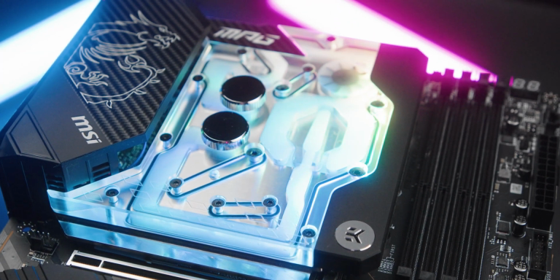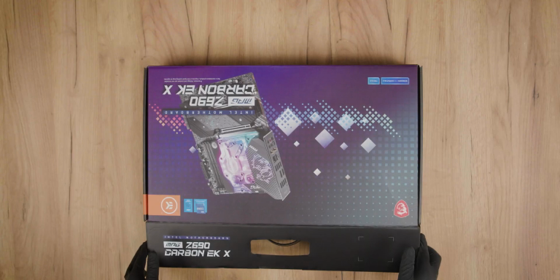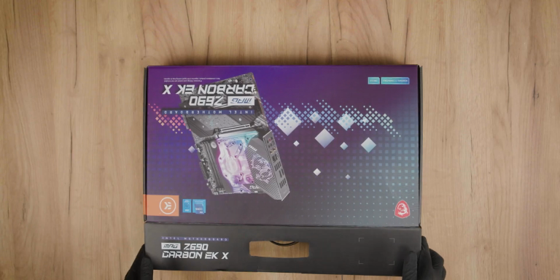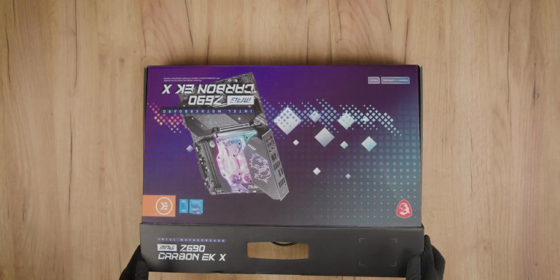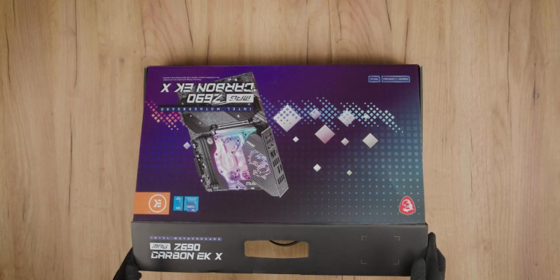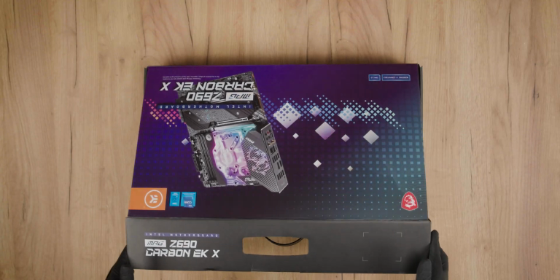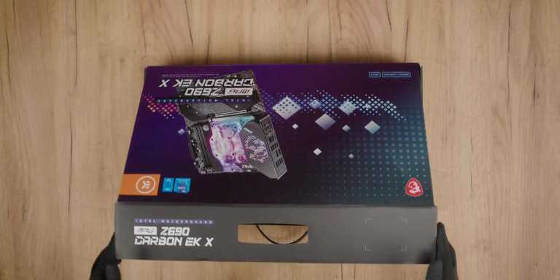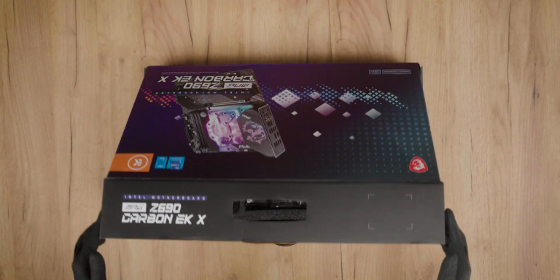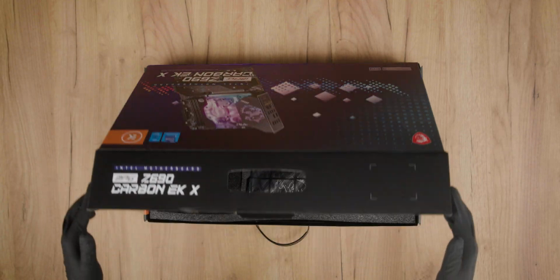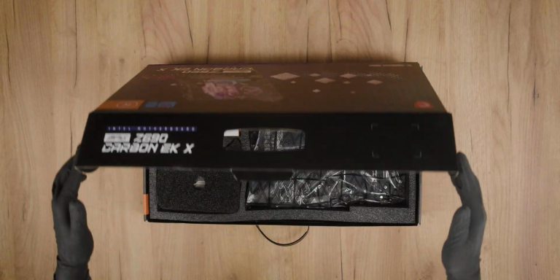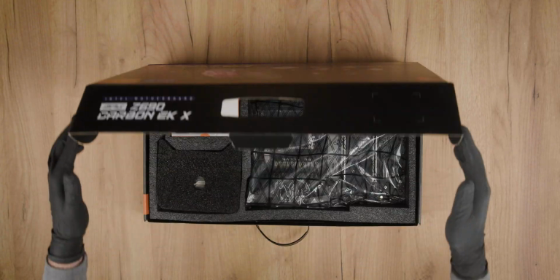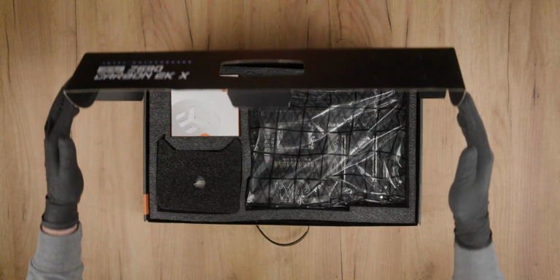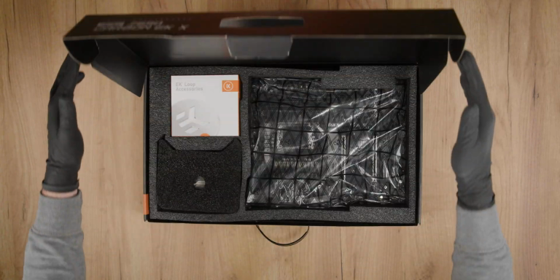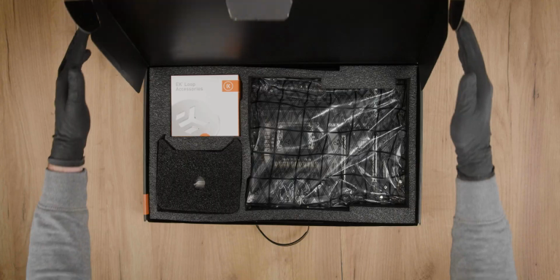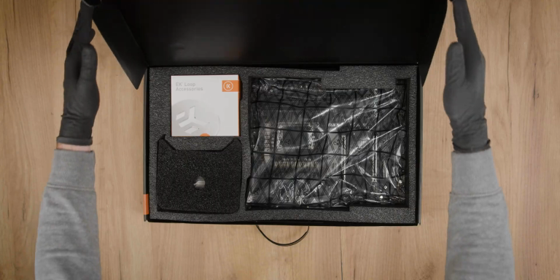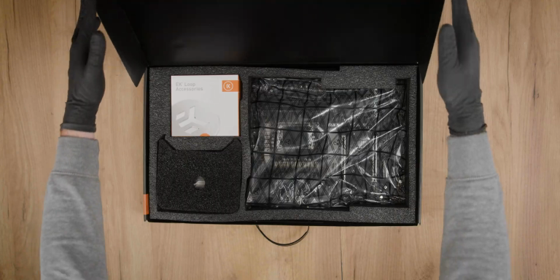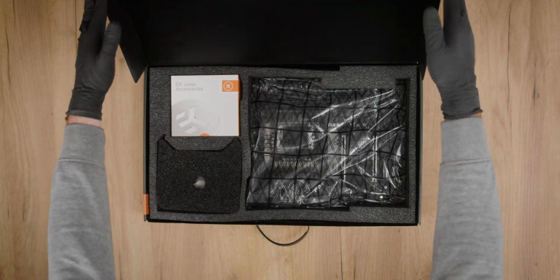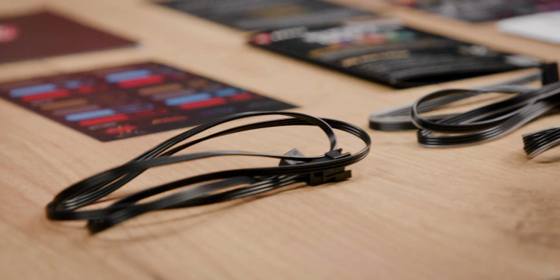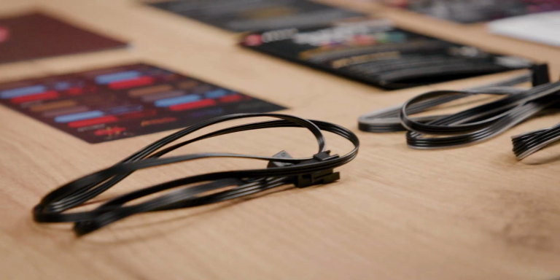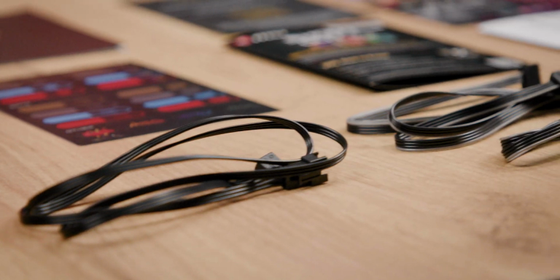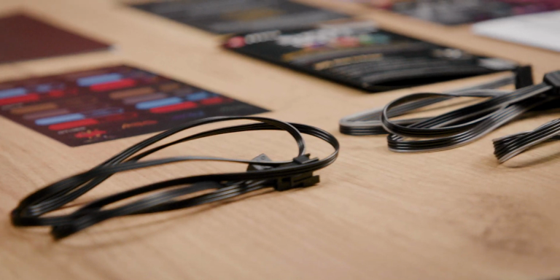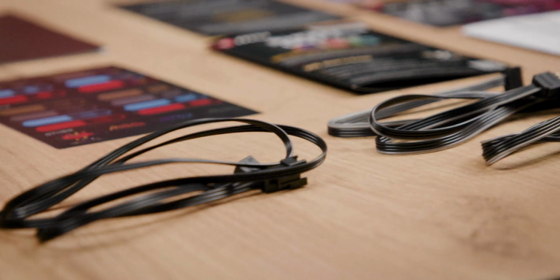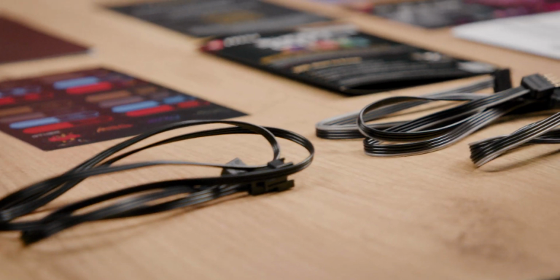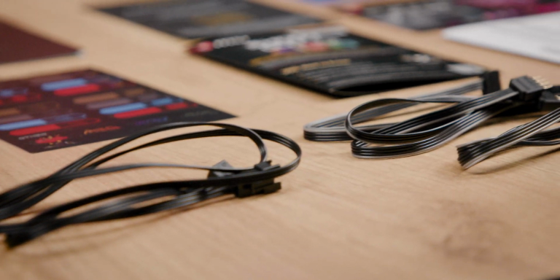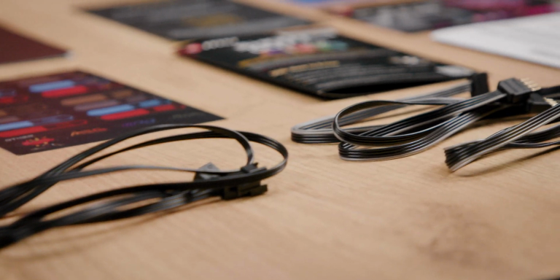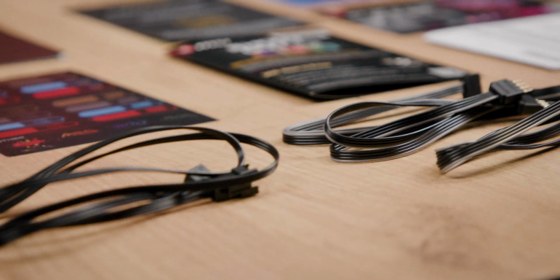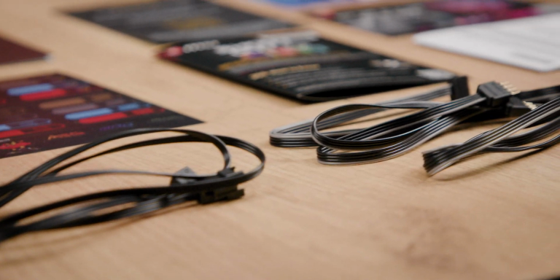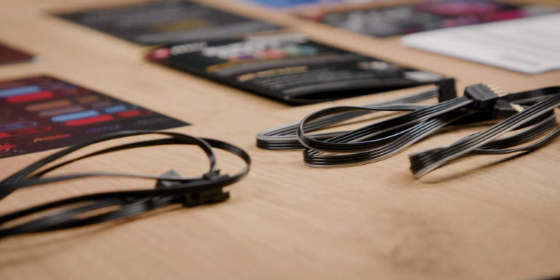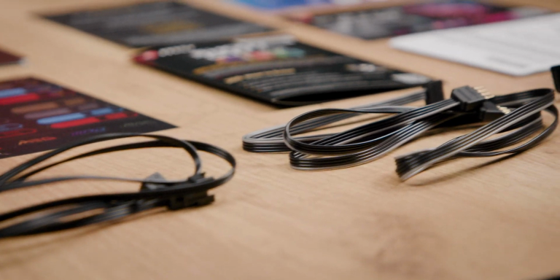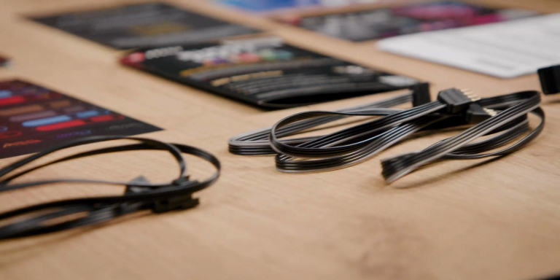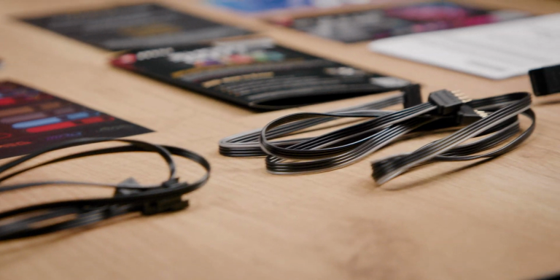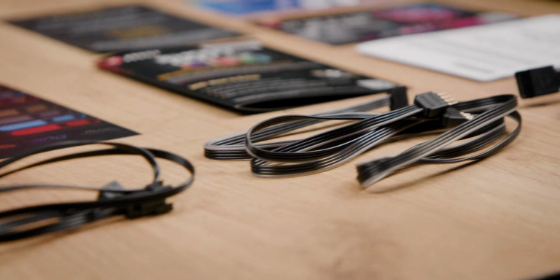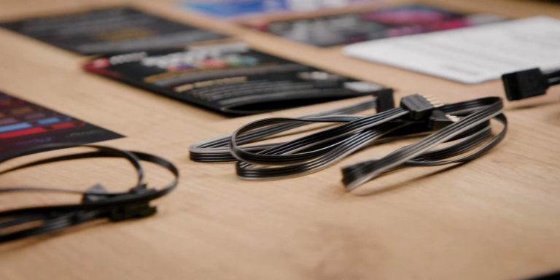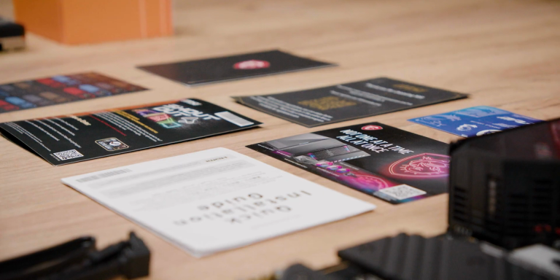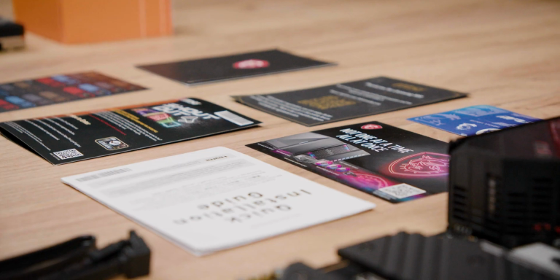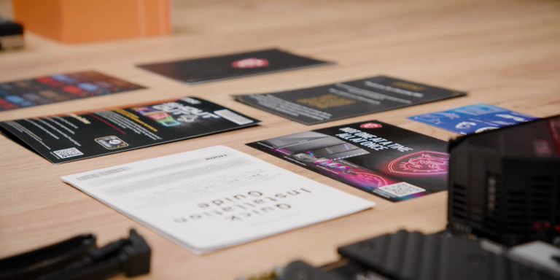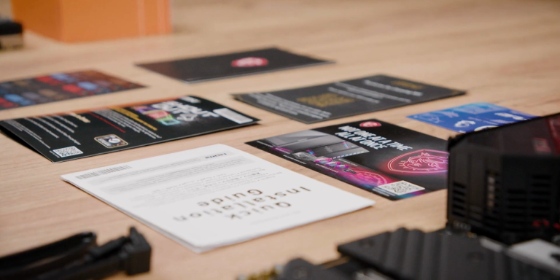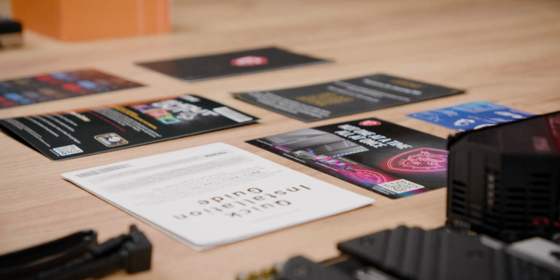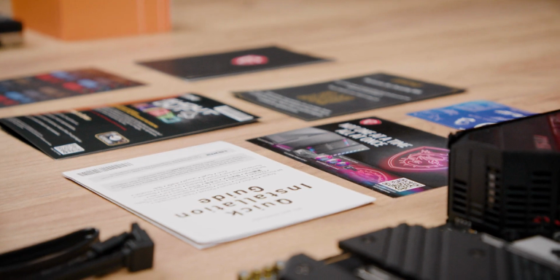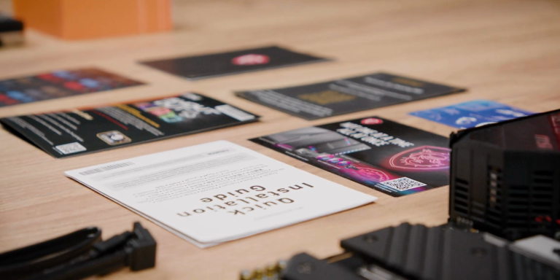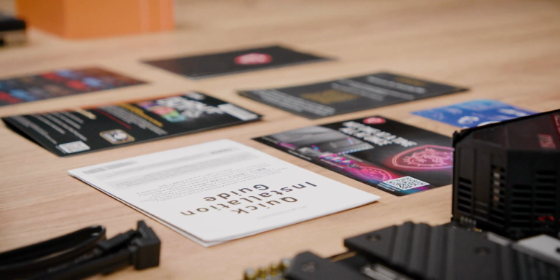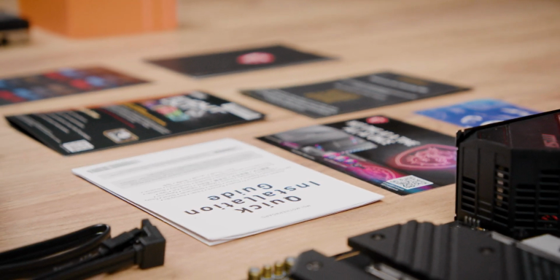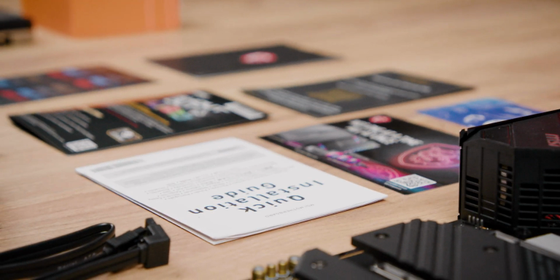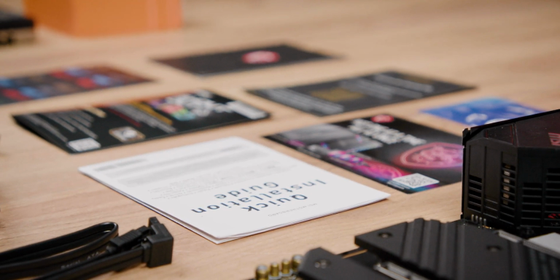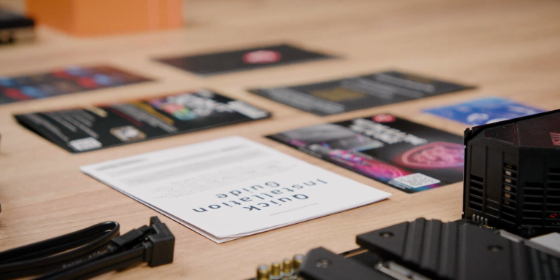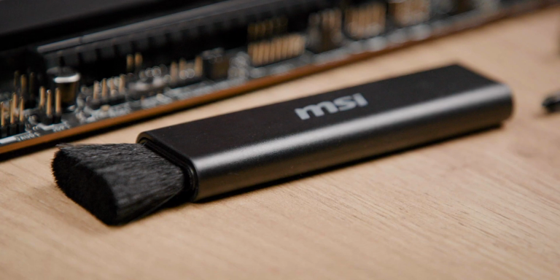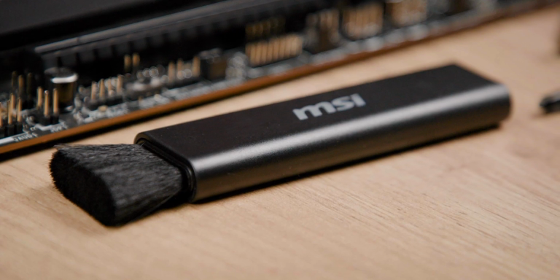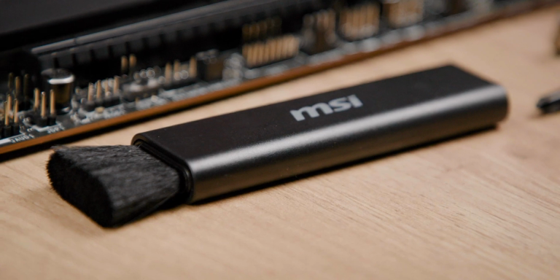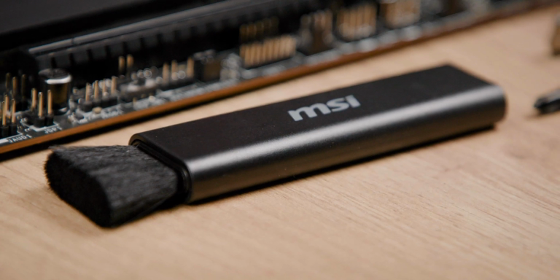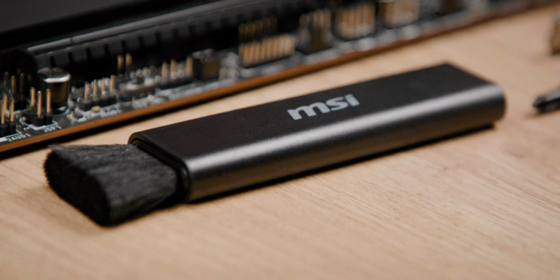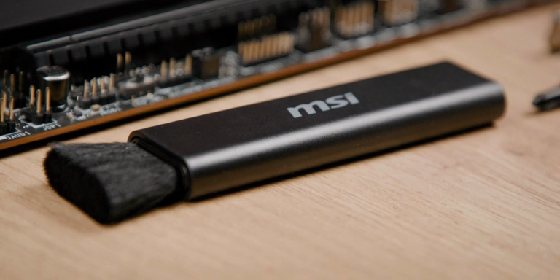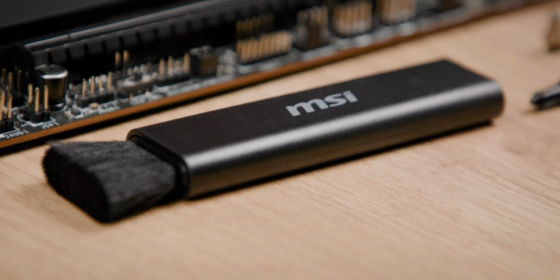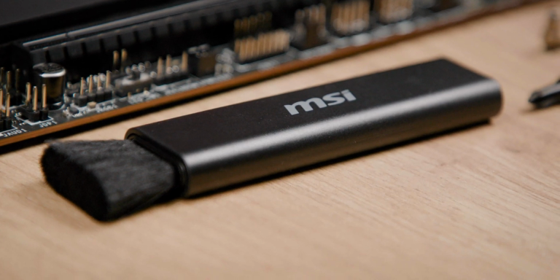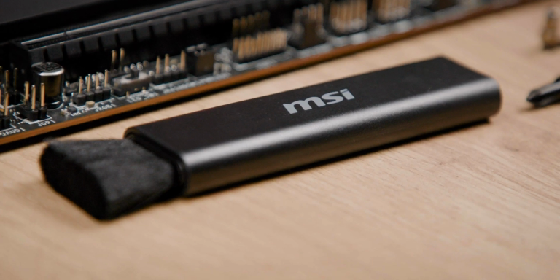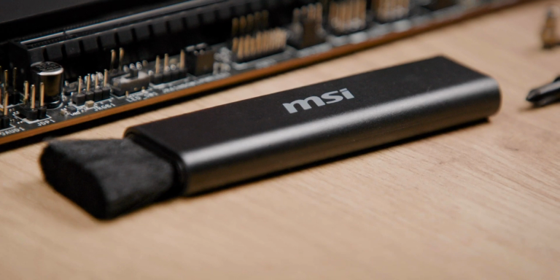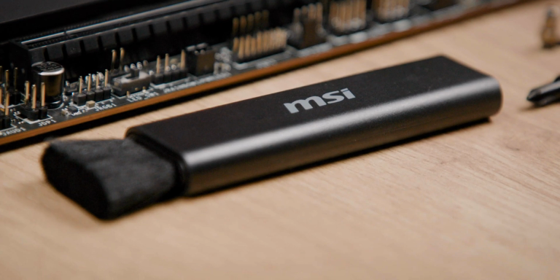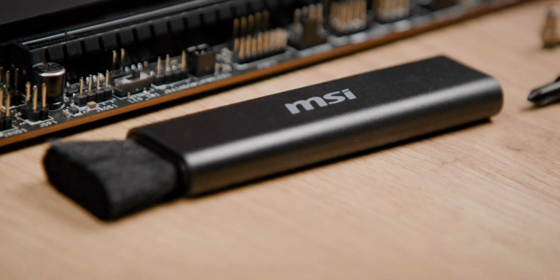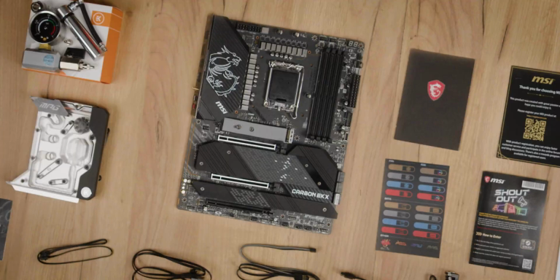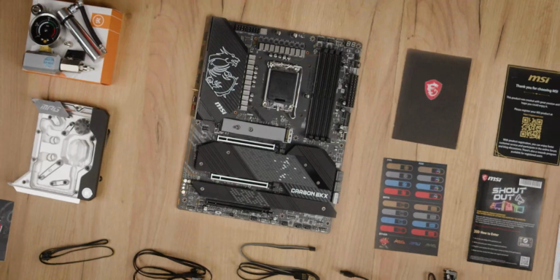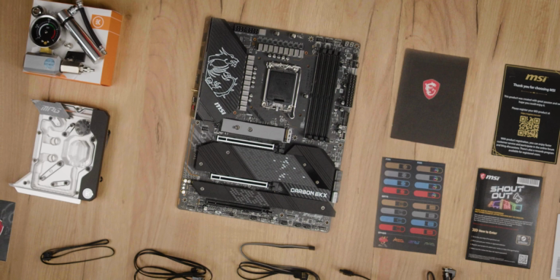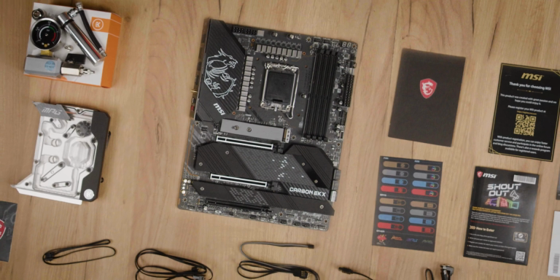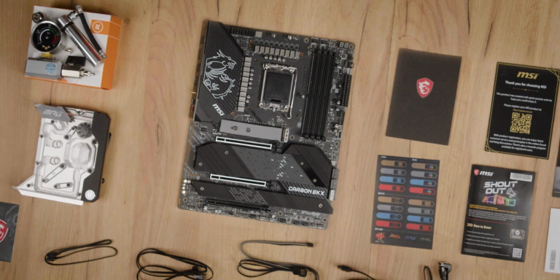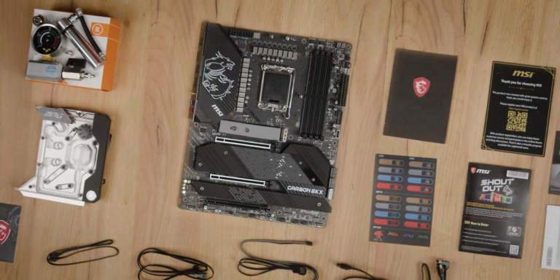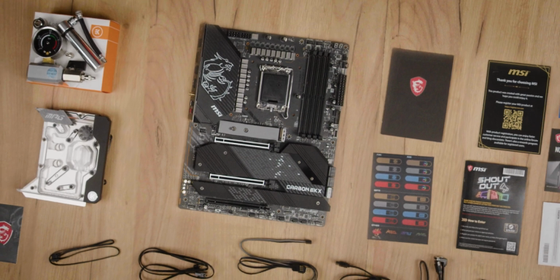If you're curious about every single item that comes in the box, be sure to check out our unboxing video linked in the description below.